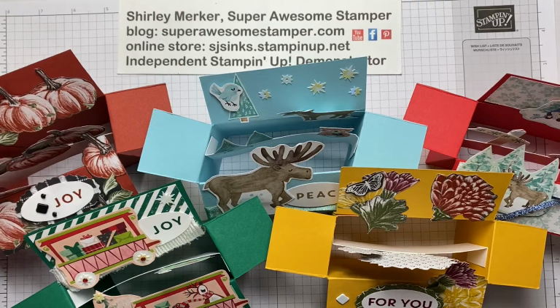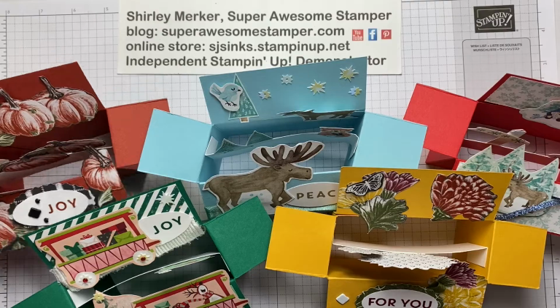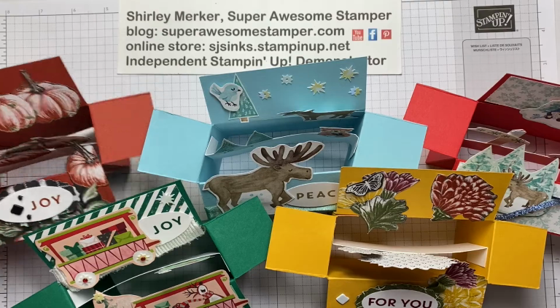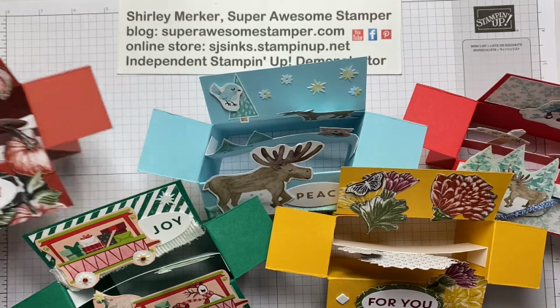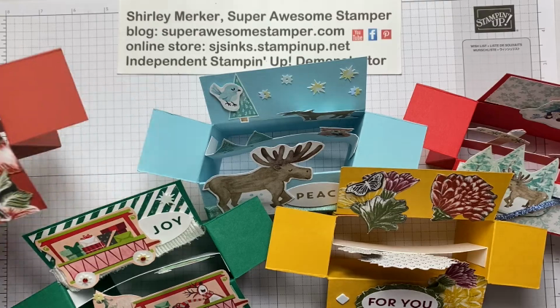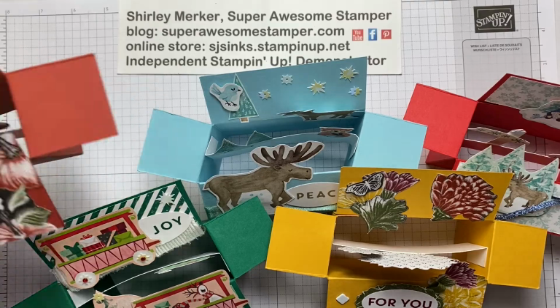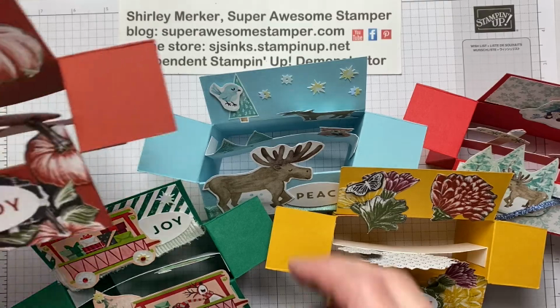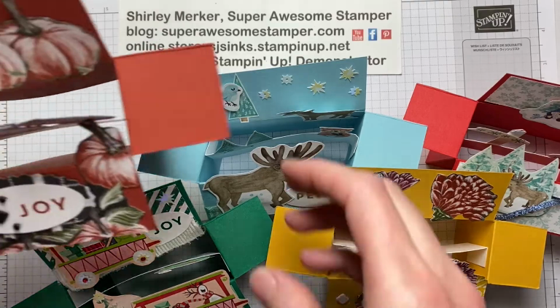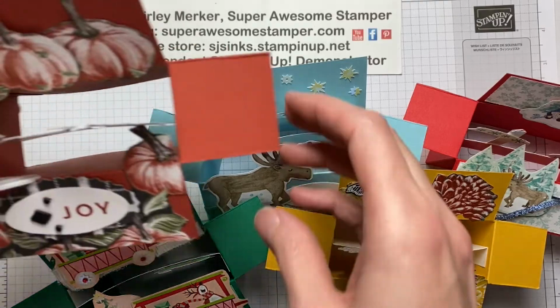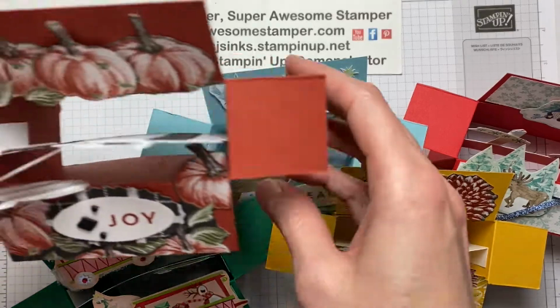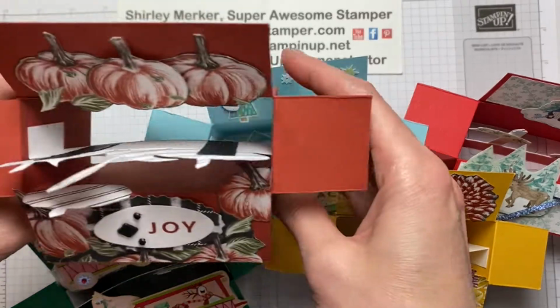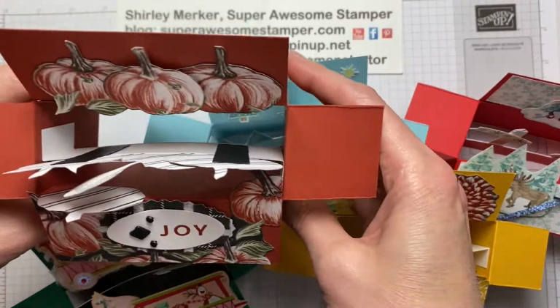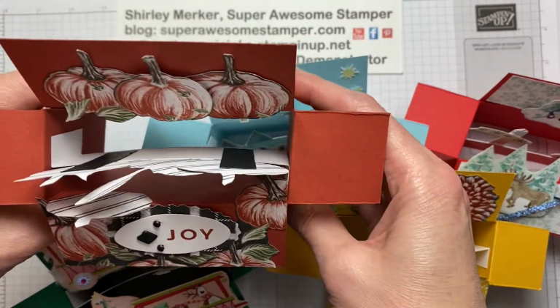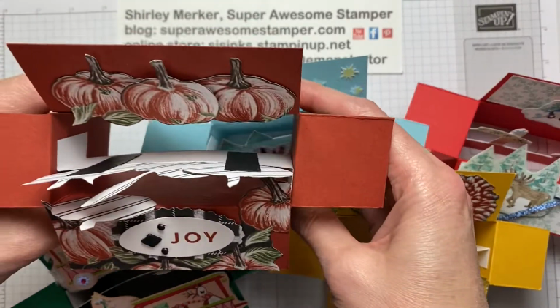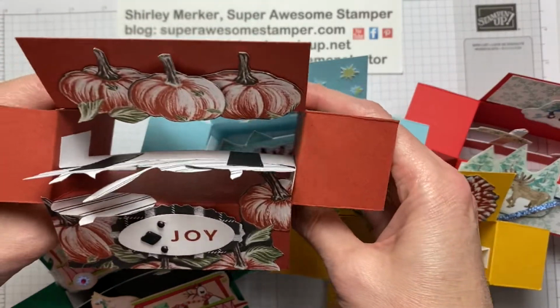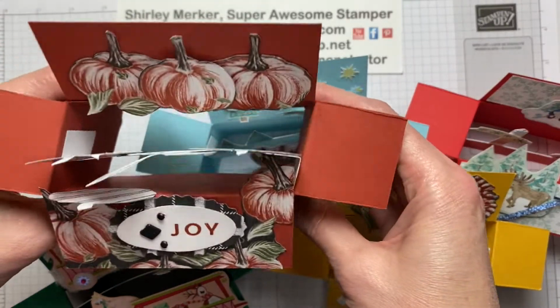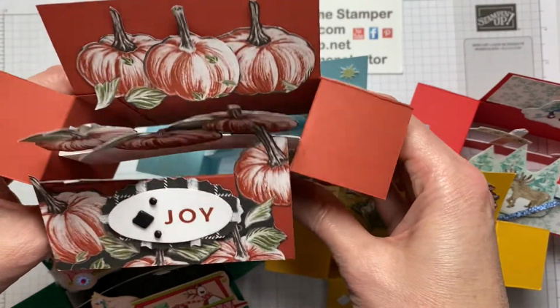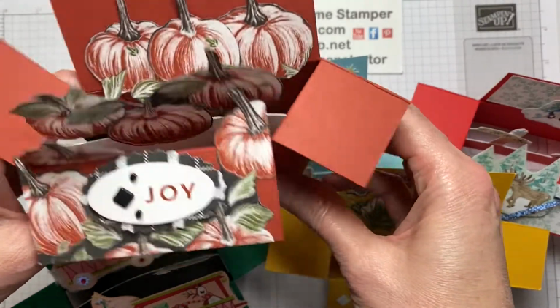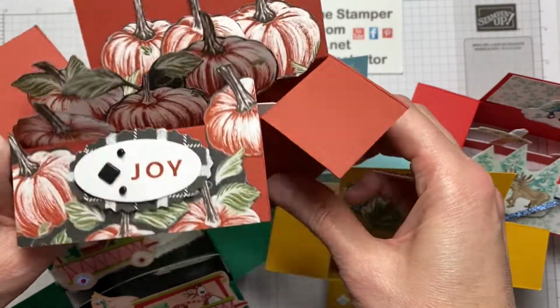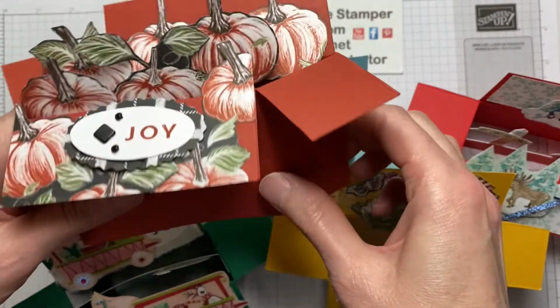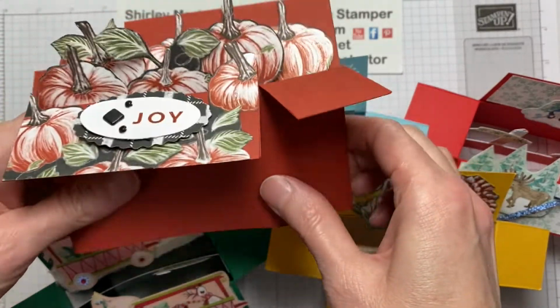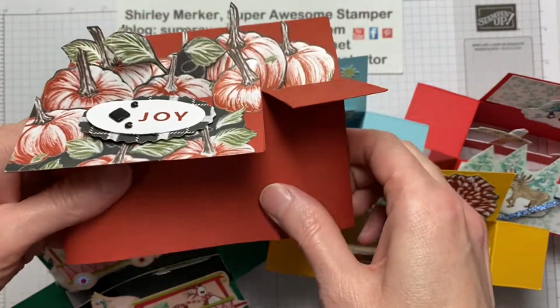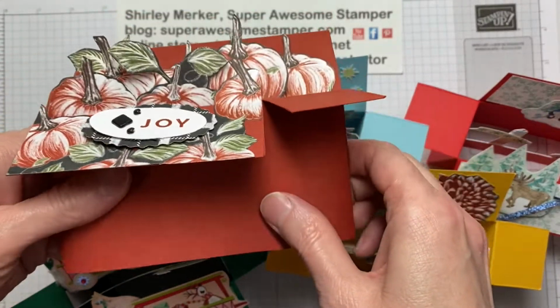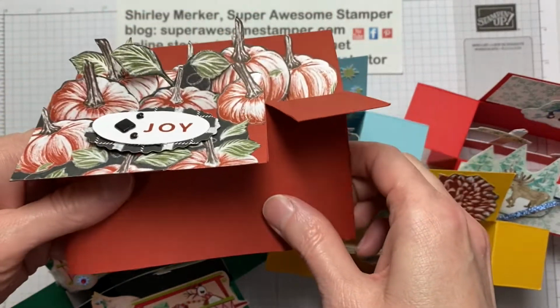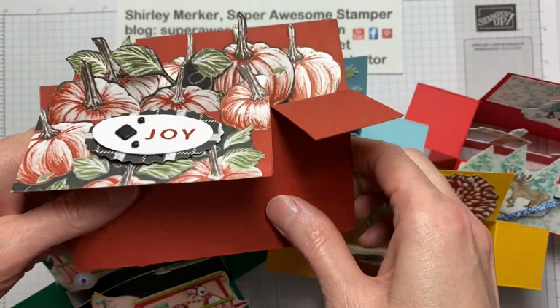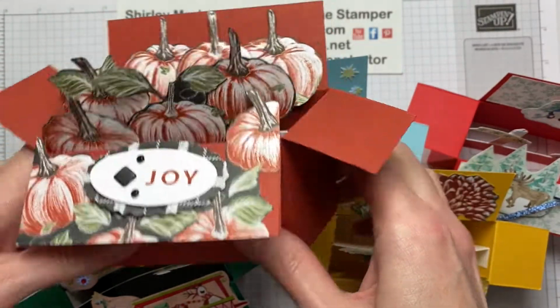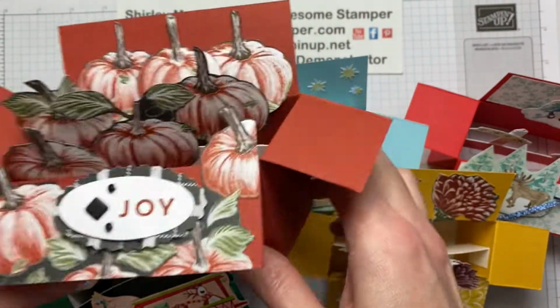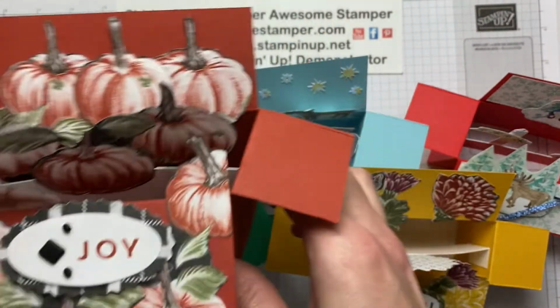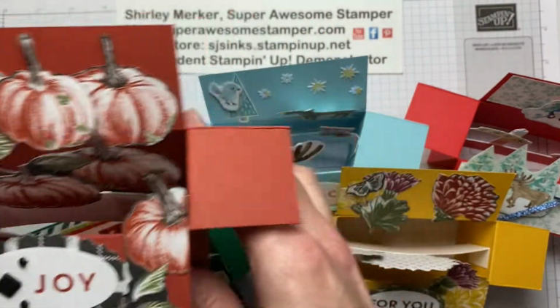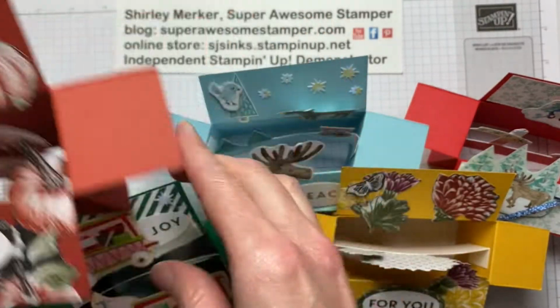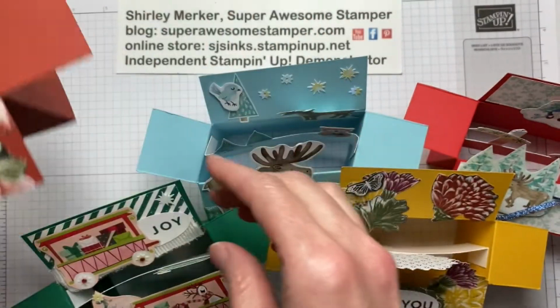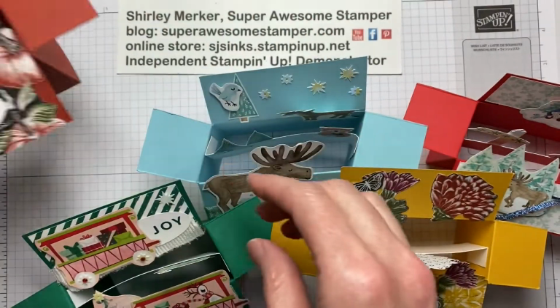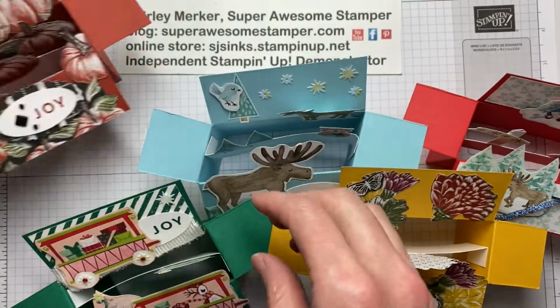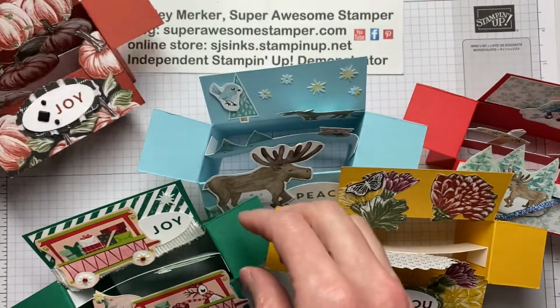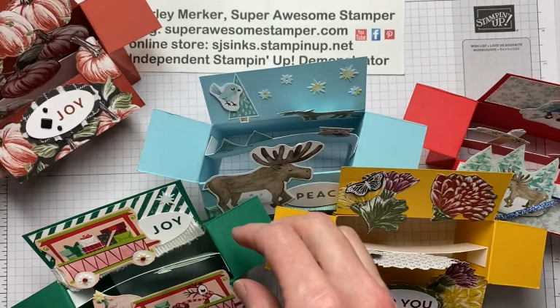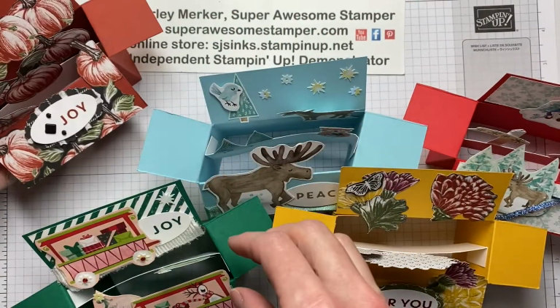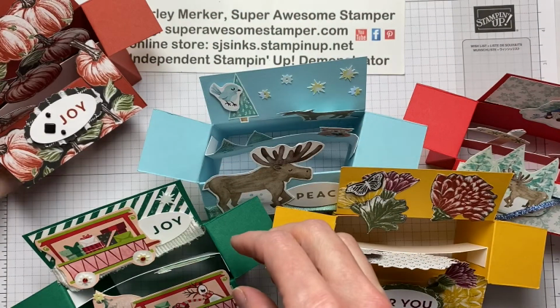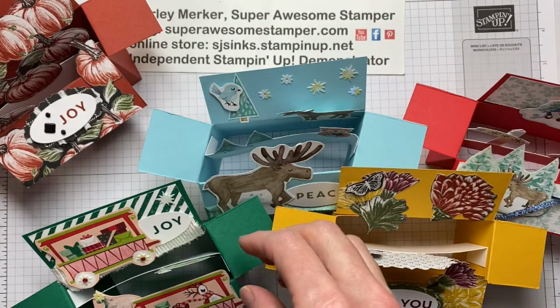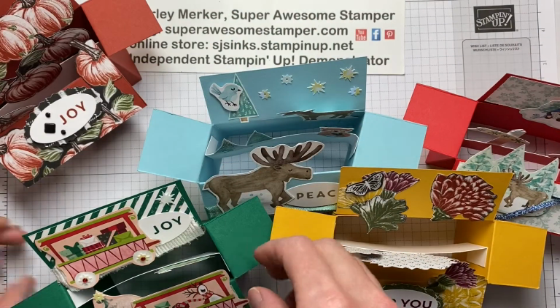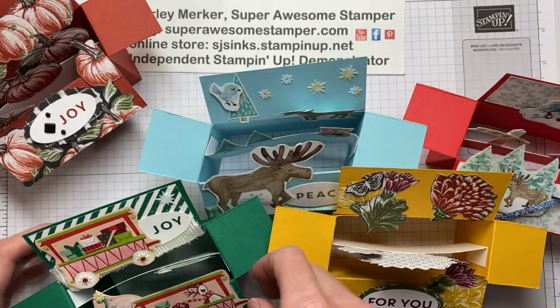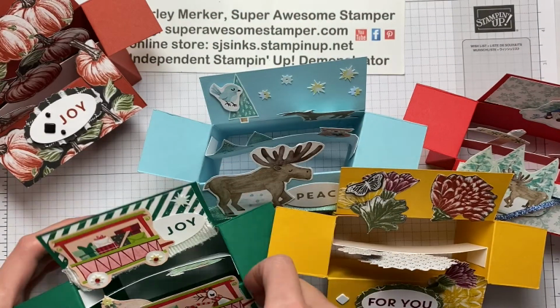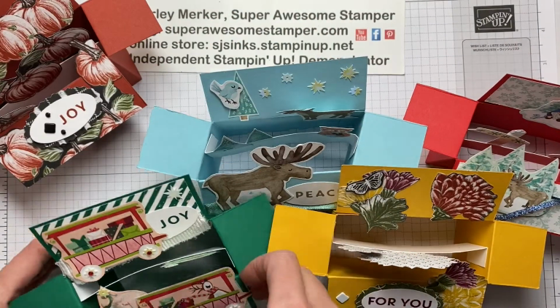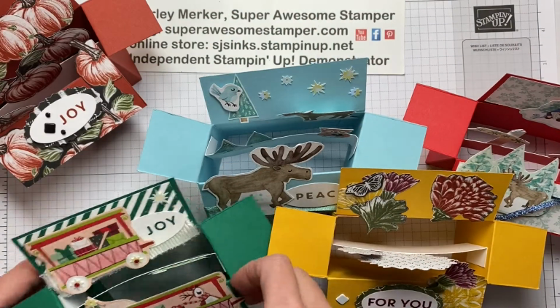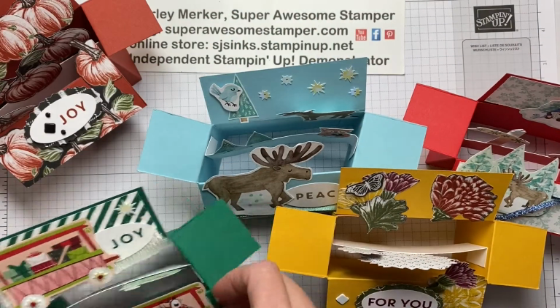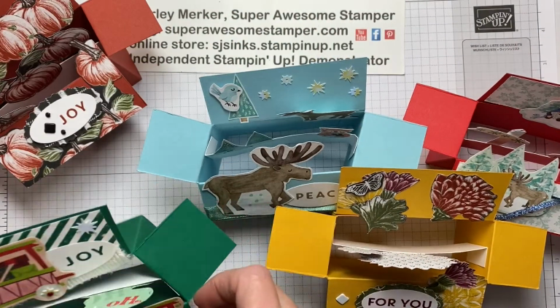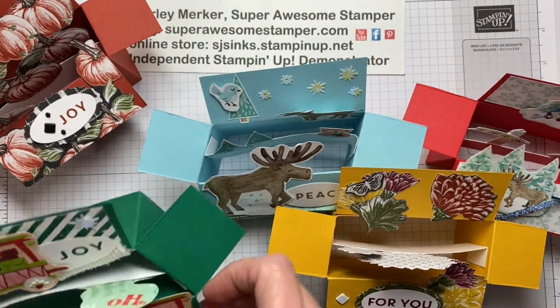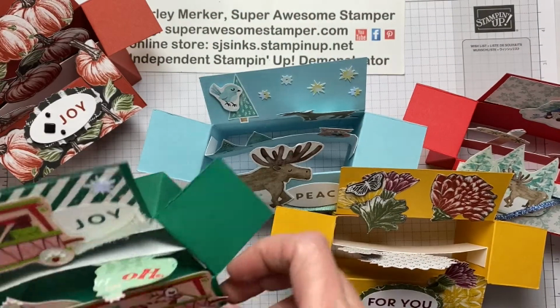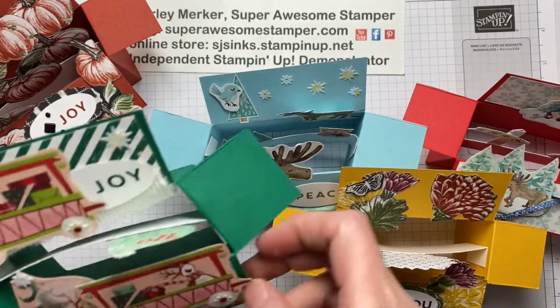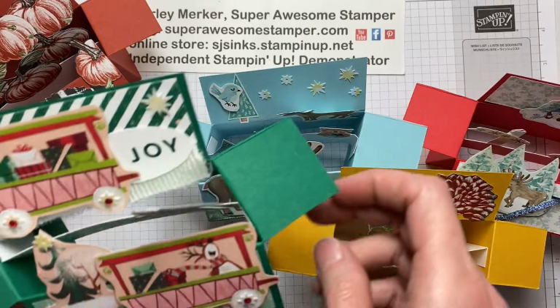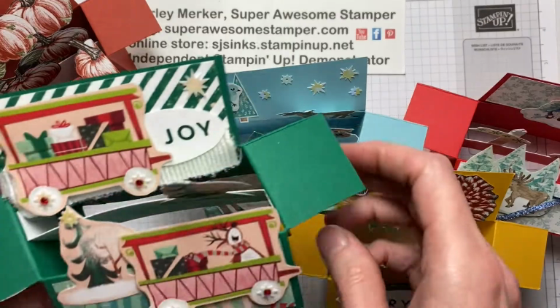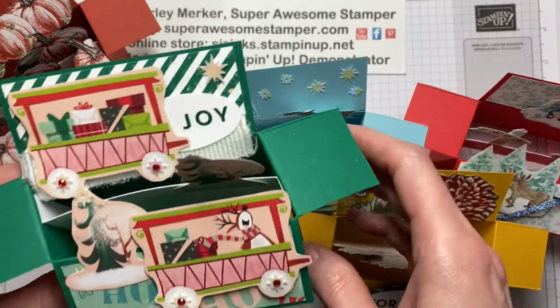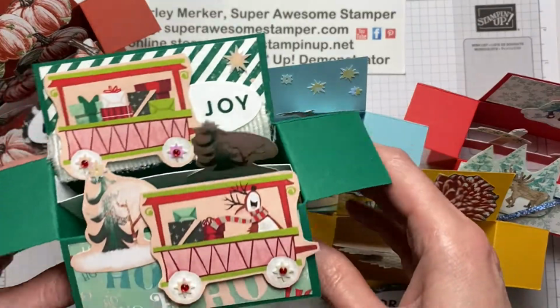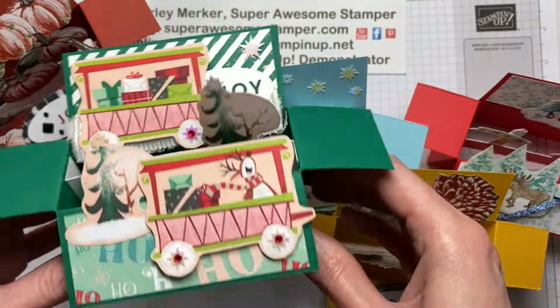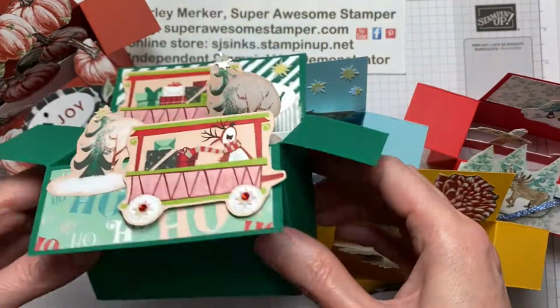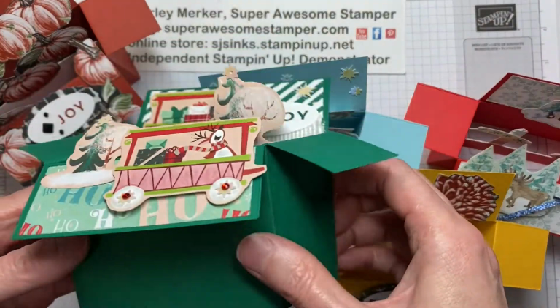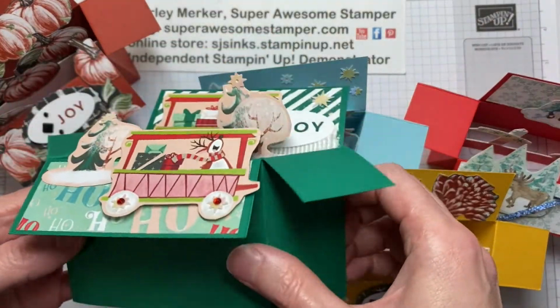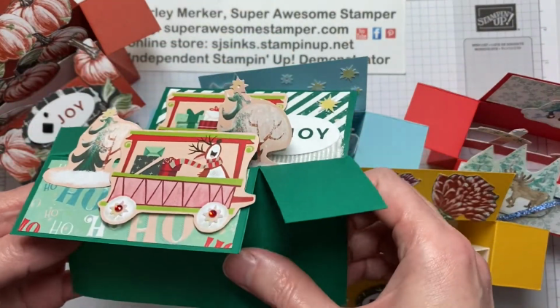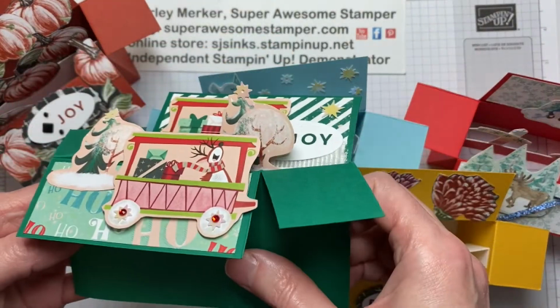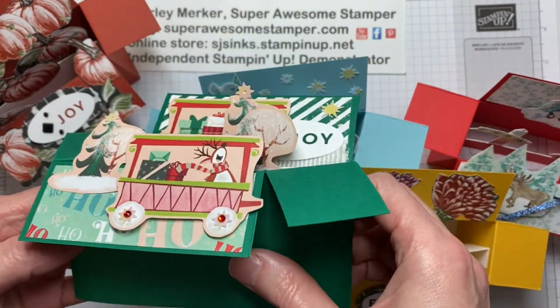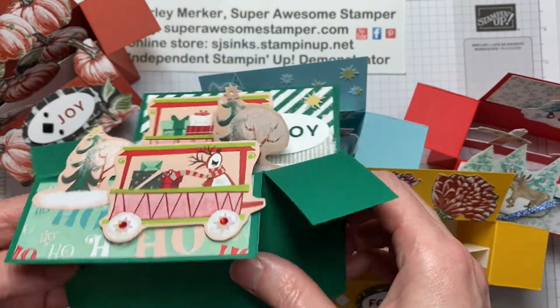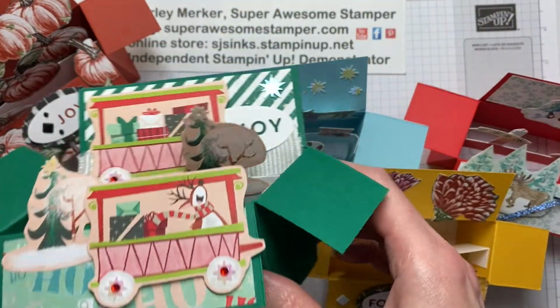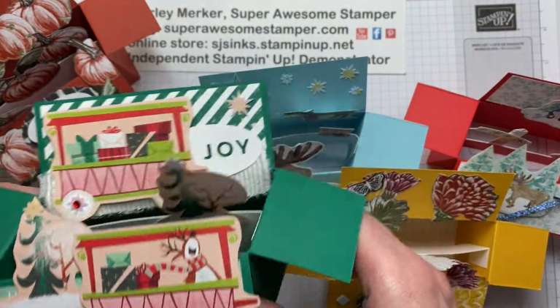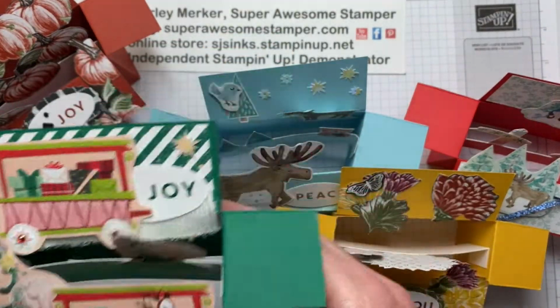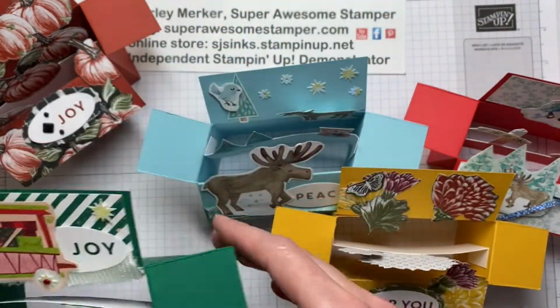Hello, this is Super Awesome Stamper, Shirley Merker. I'm an independent Stampin' Up! demonstrator from Wisconsin, USA.